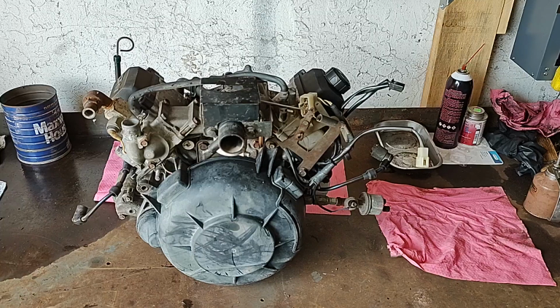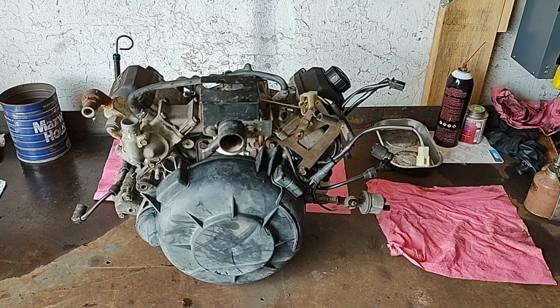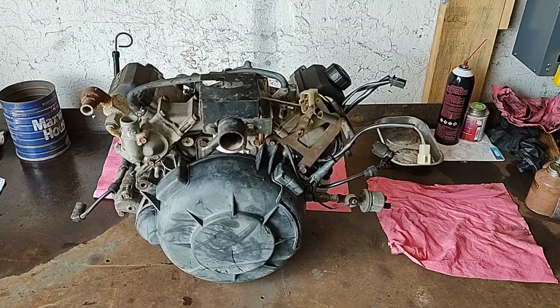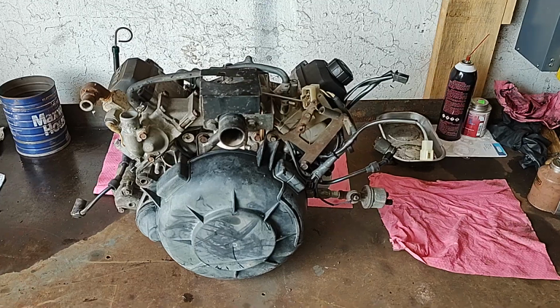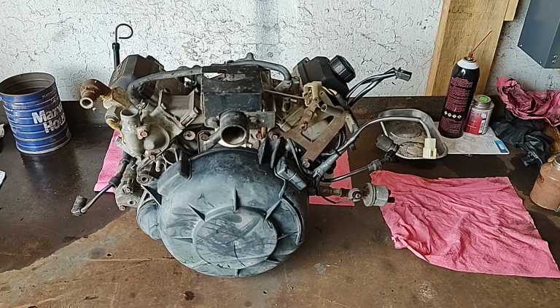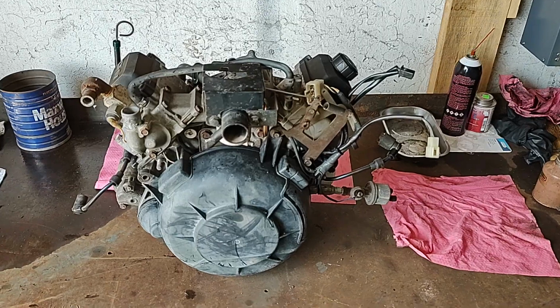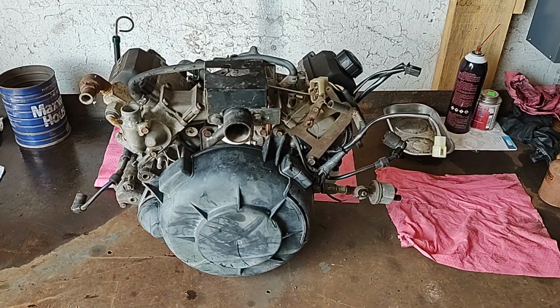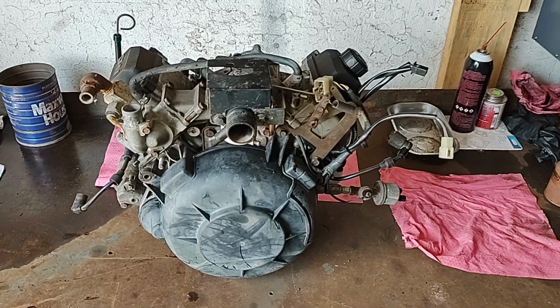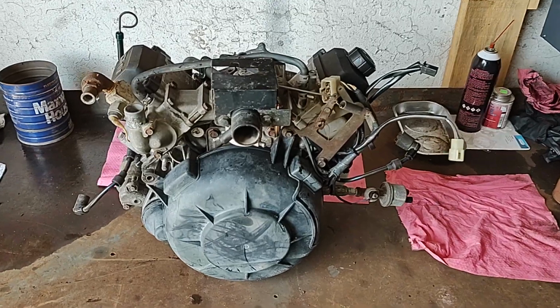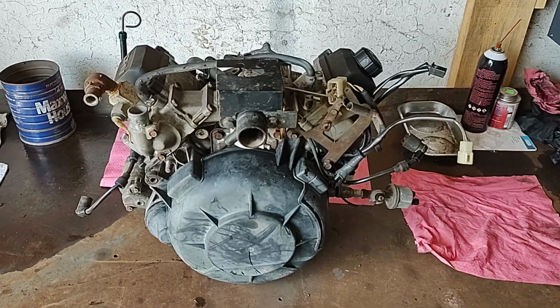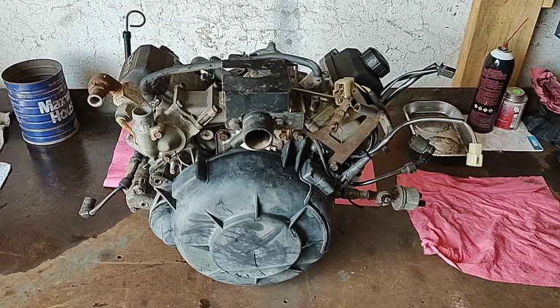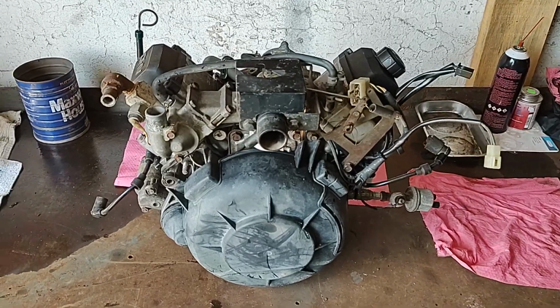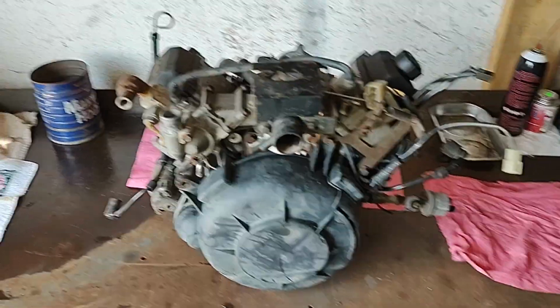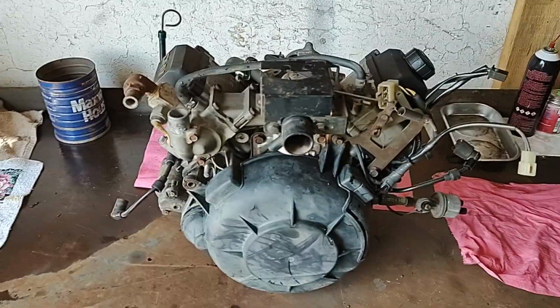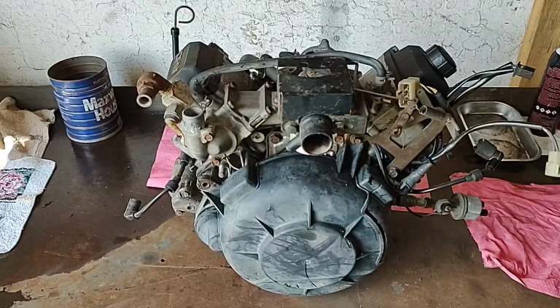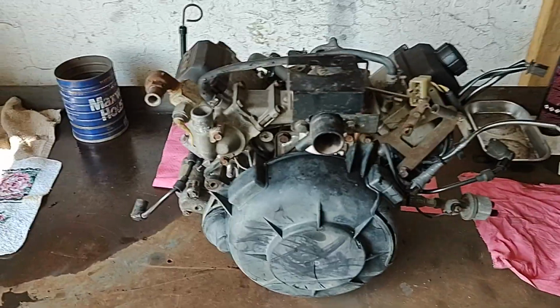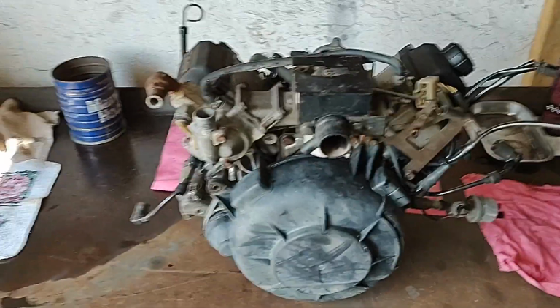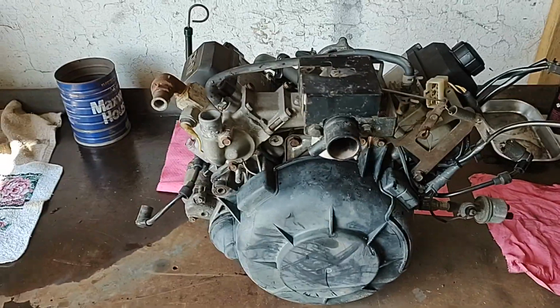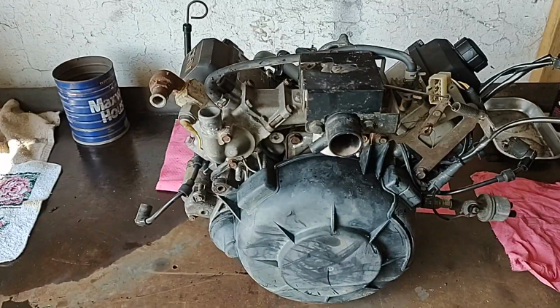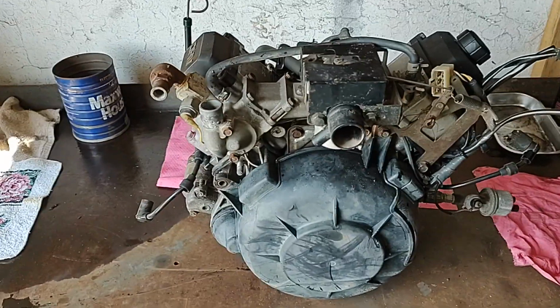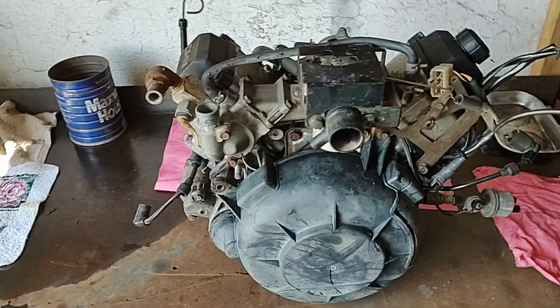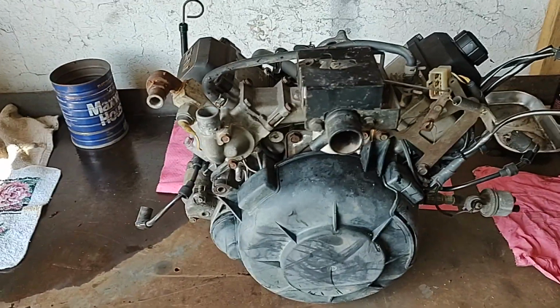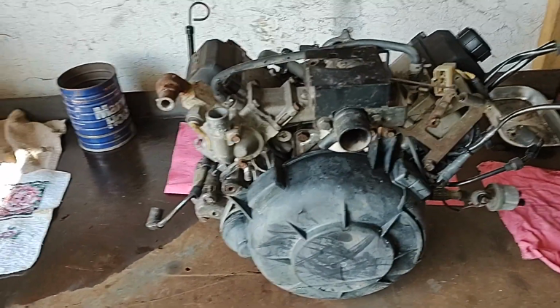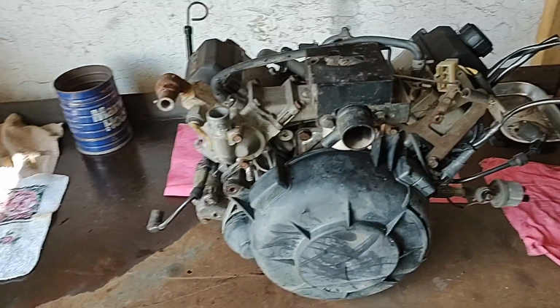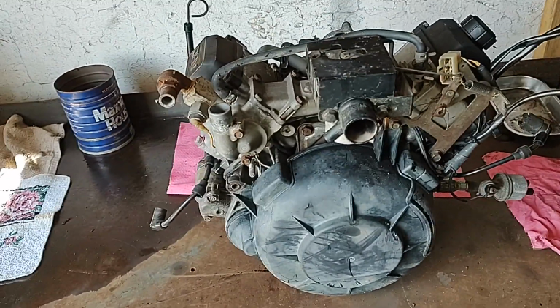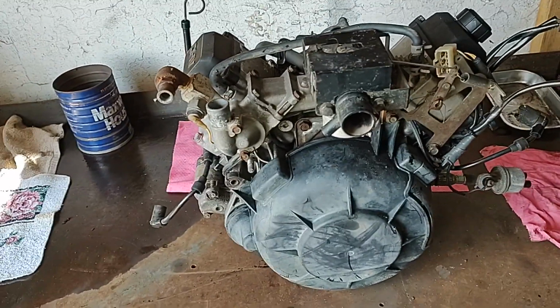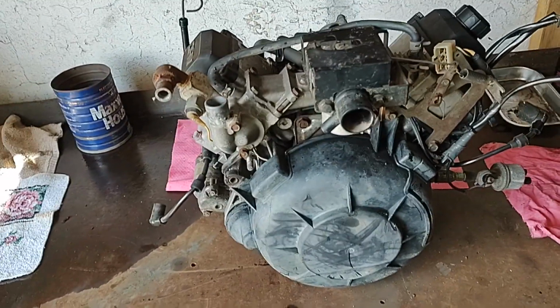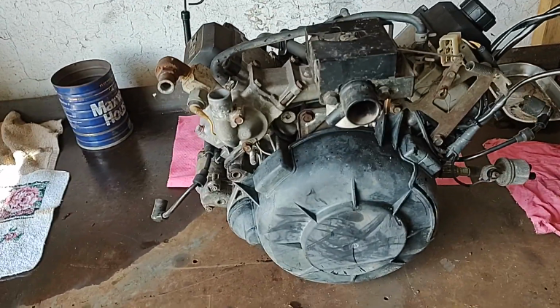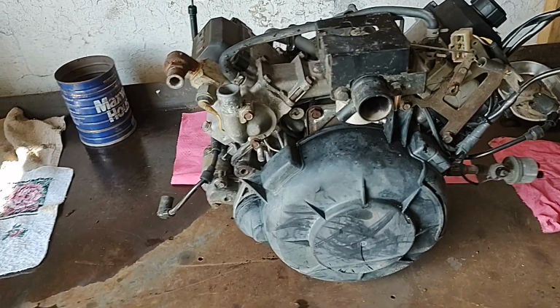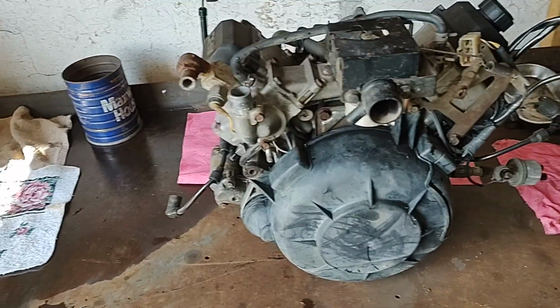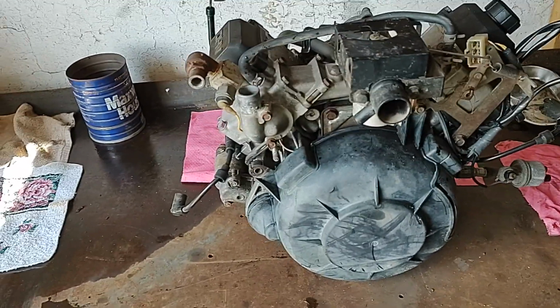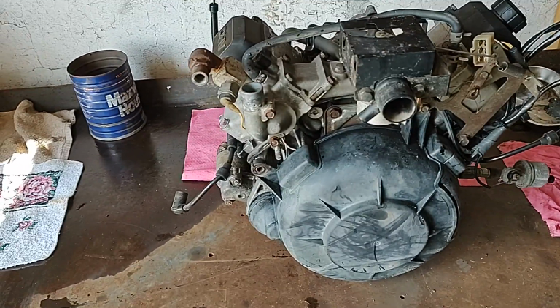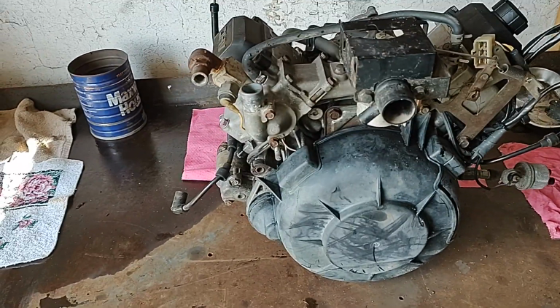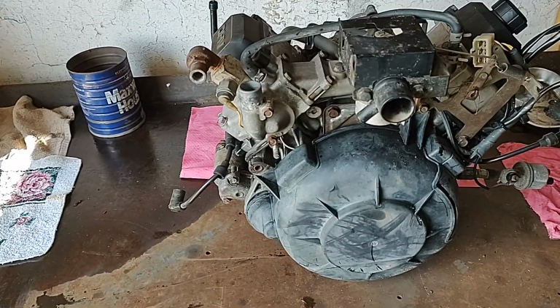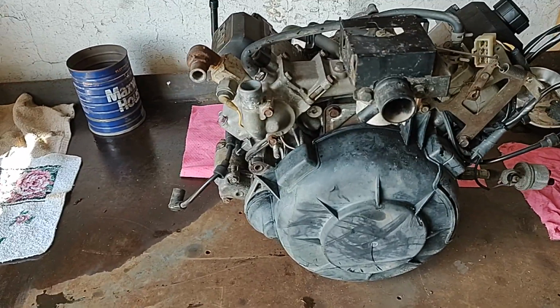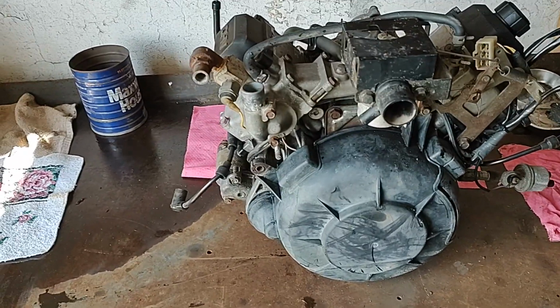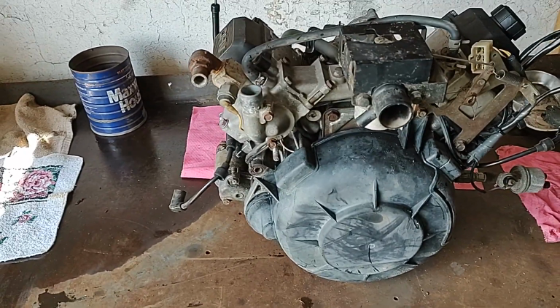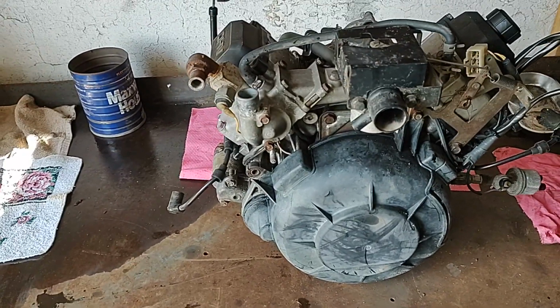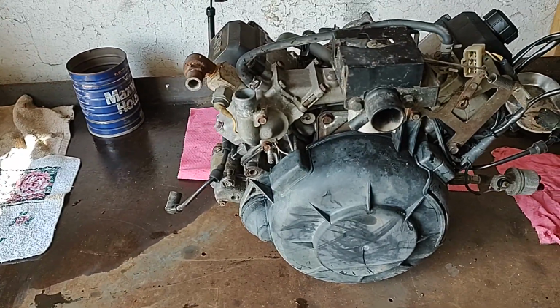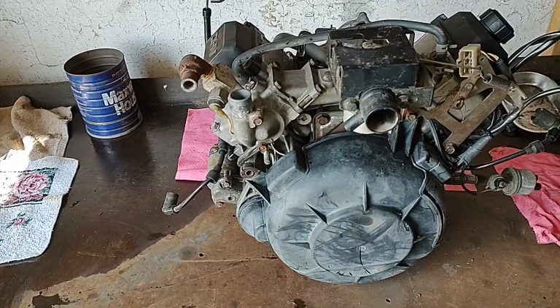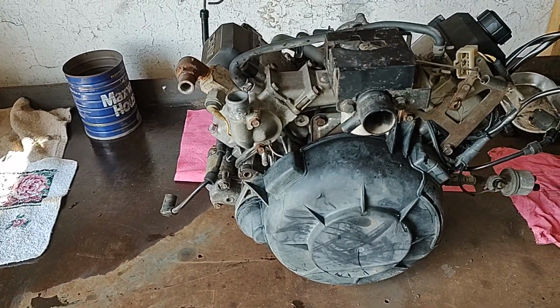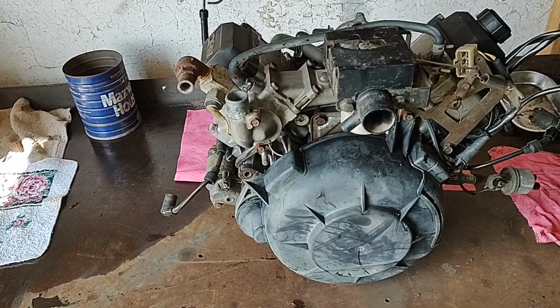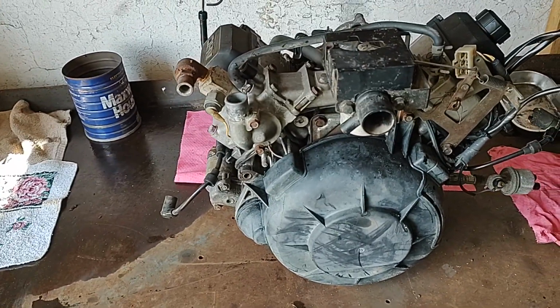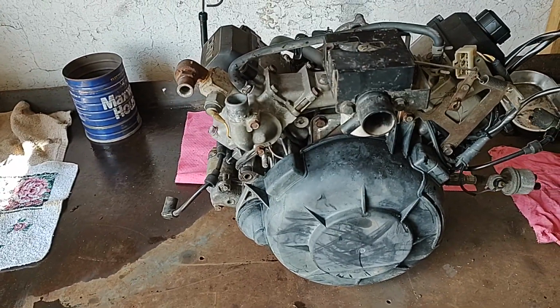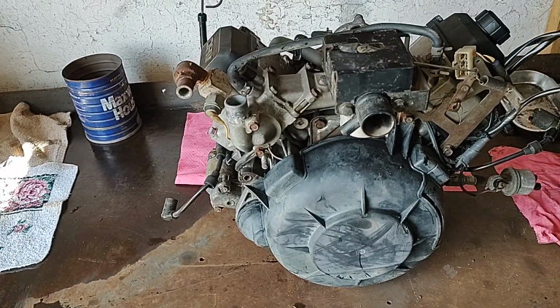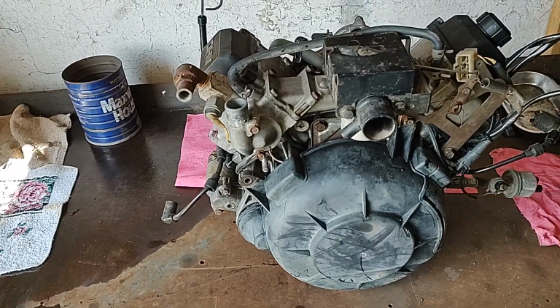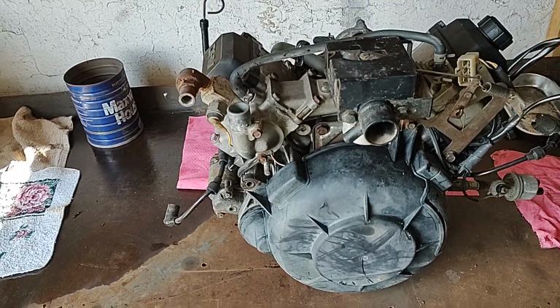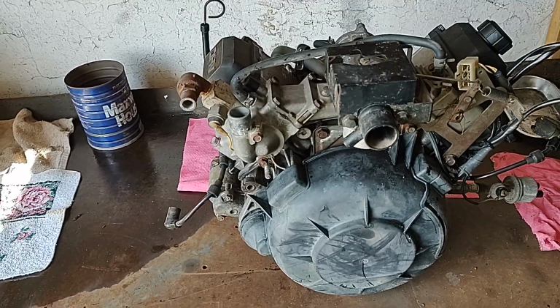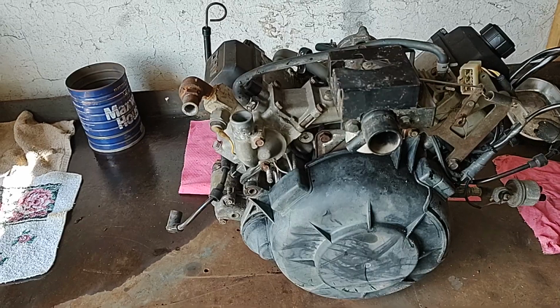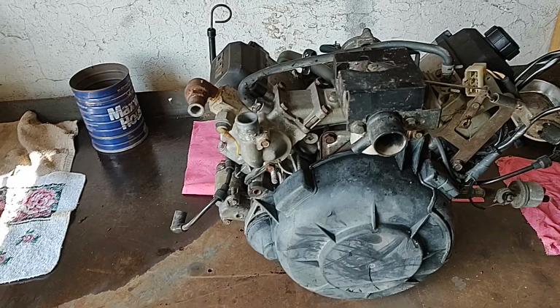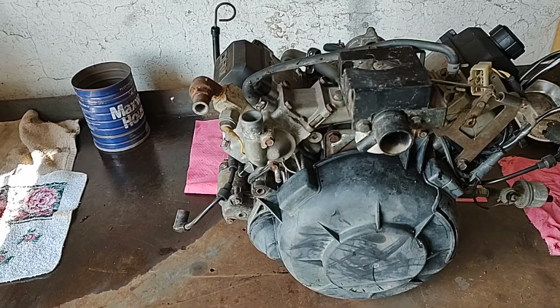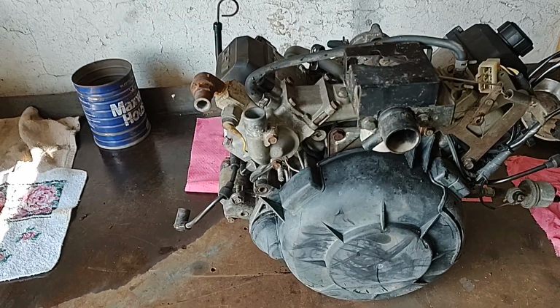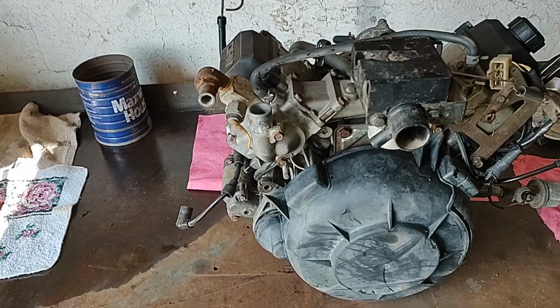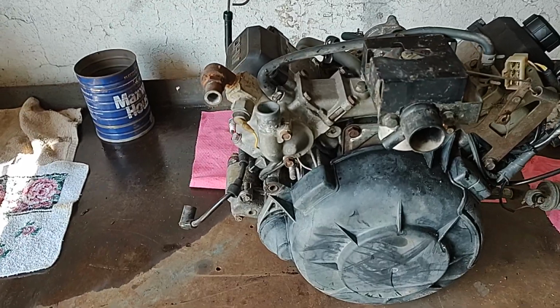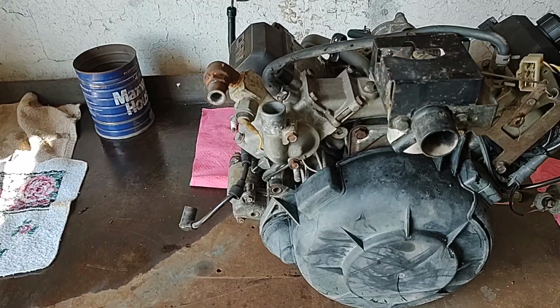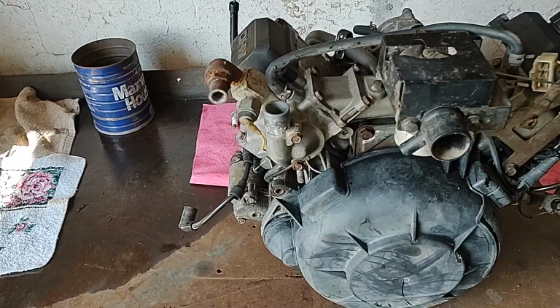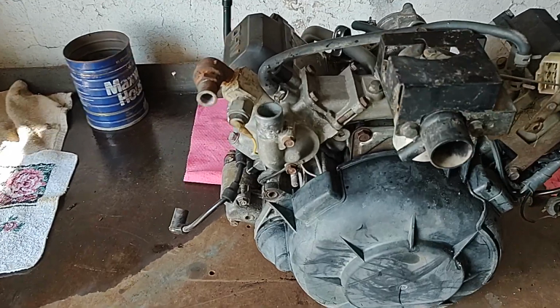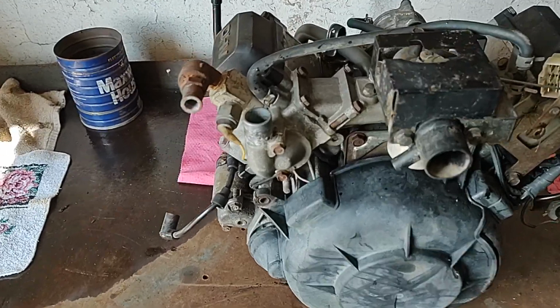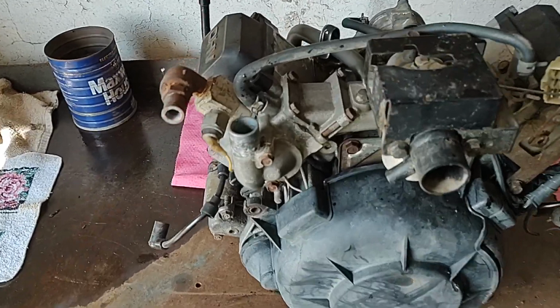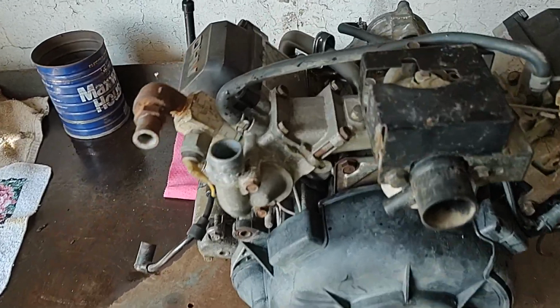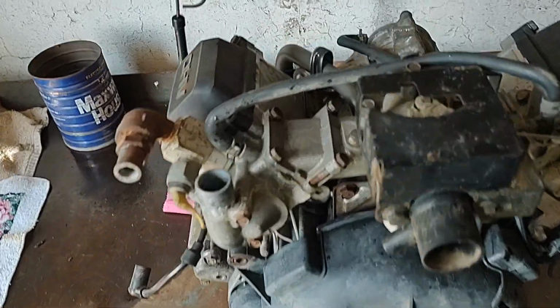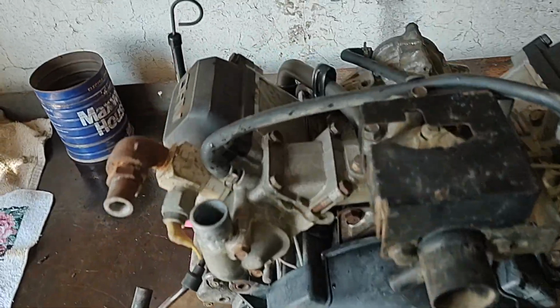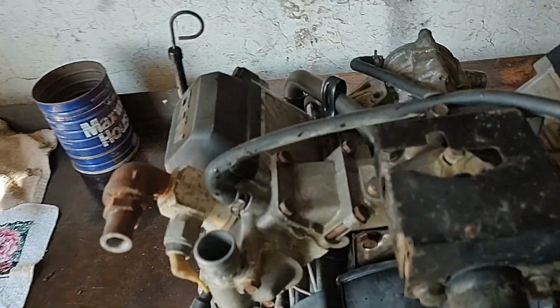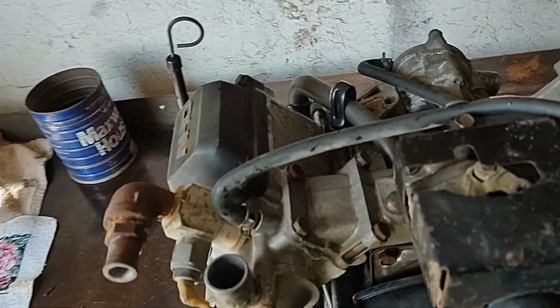Today we're going to start the teardown of this Kawasaki two-cylinder. It is out of a Kawasaki Mule.